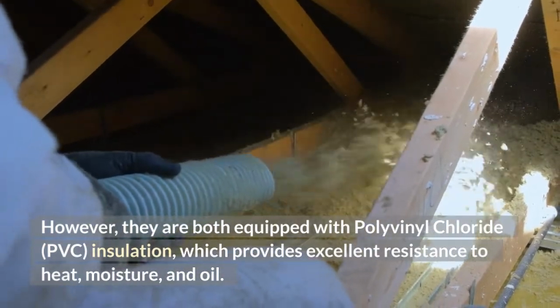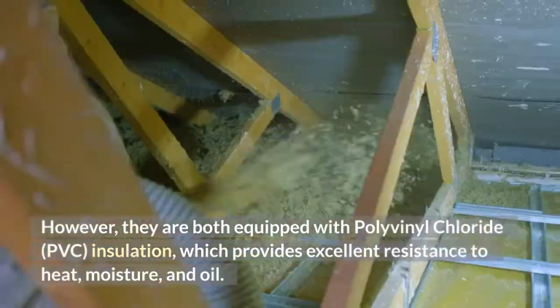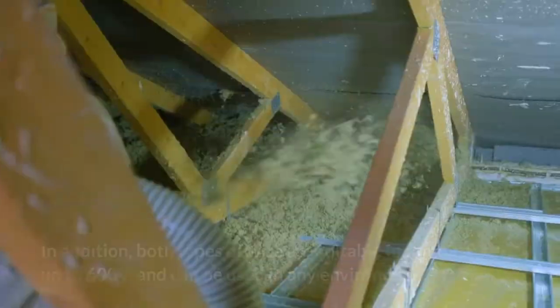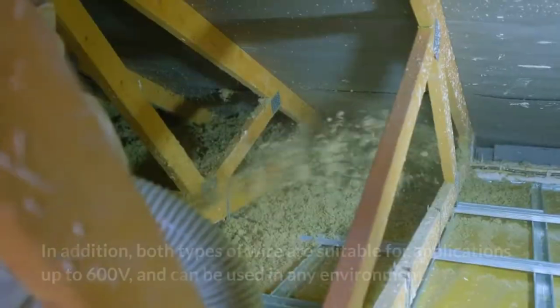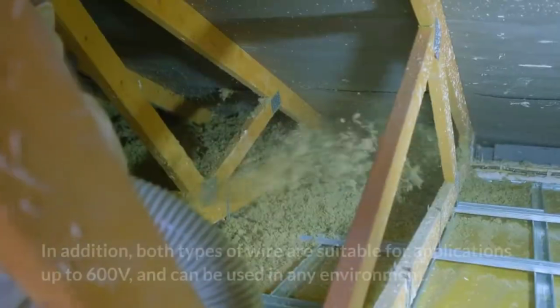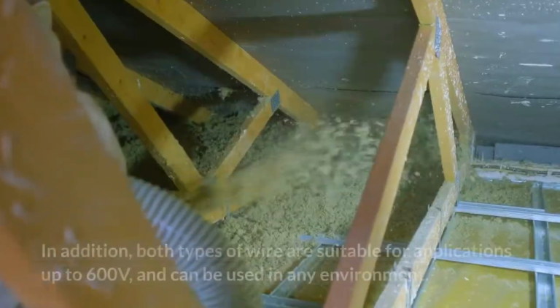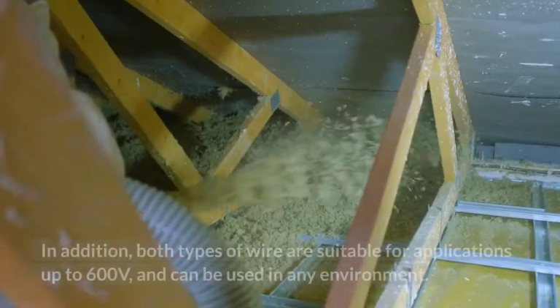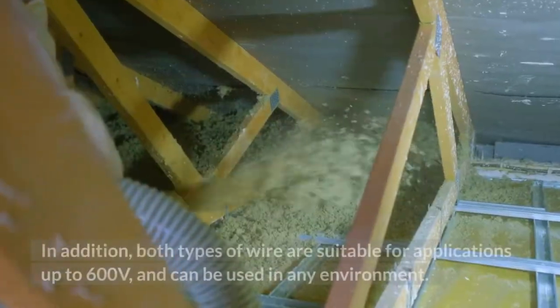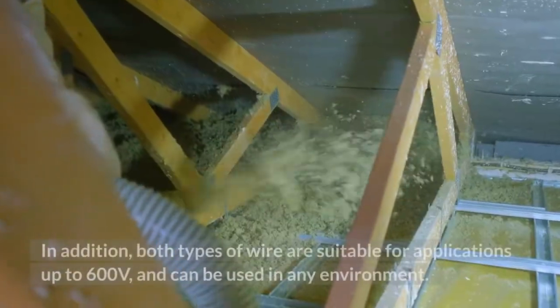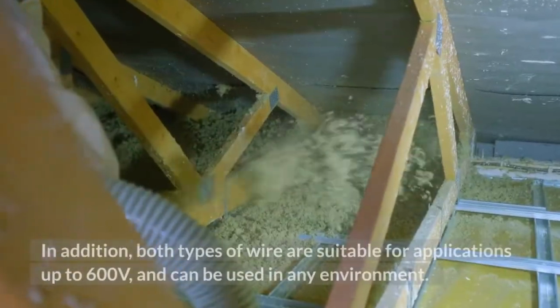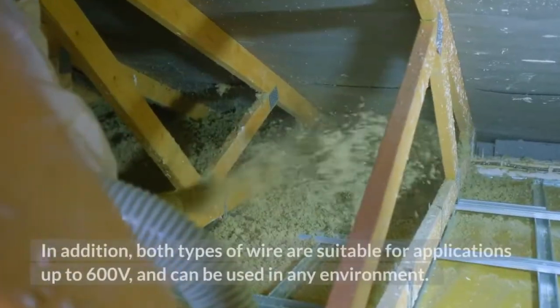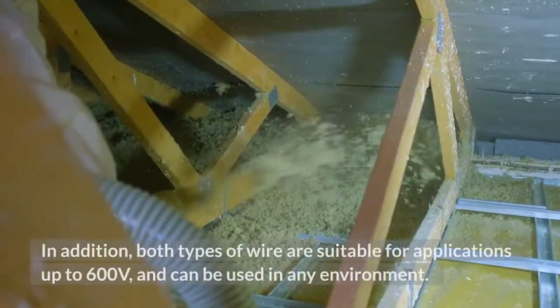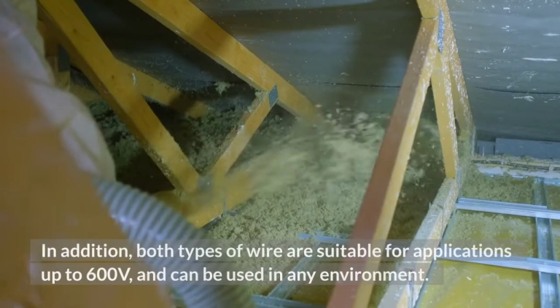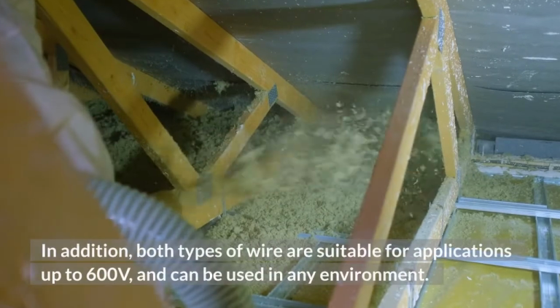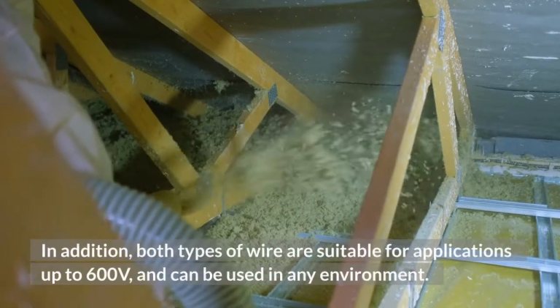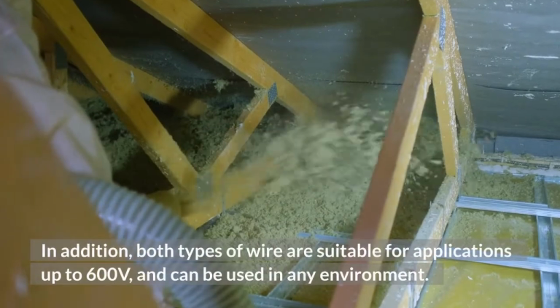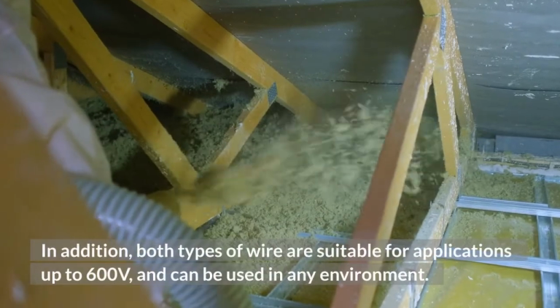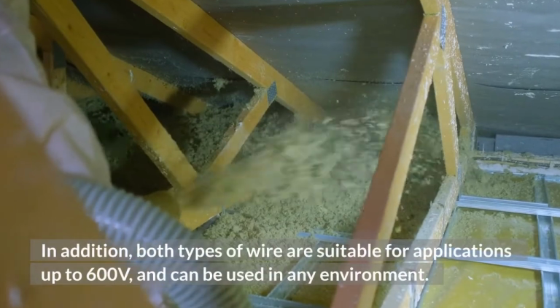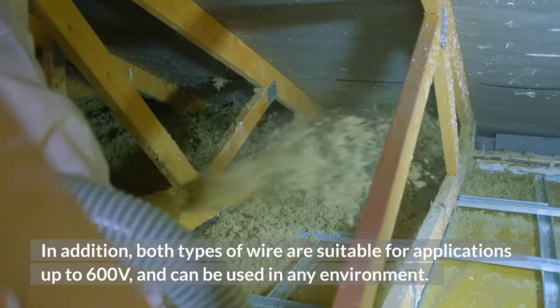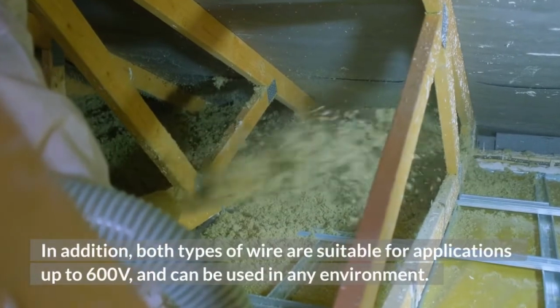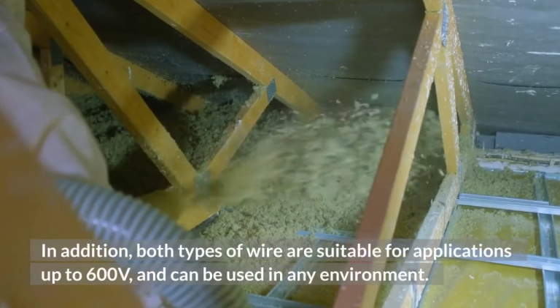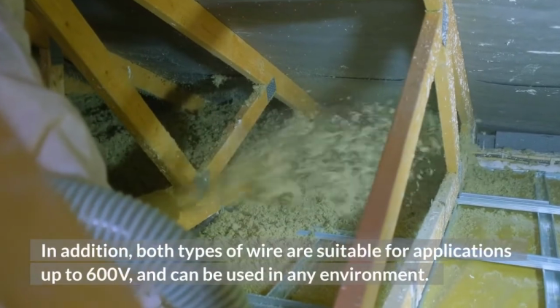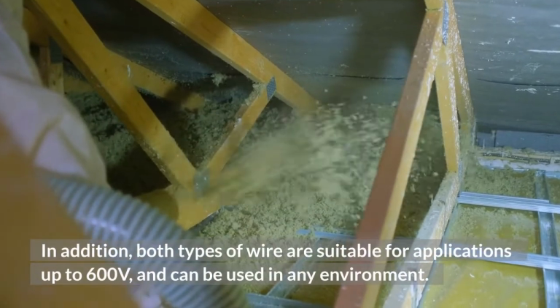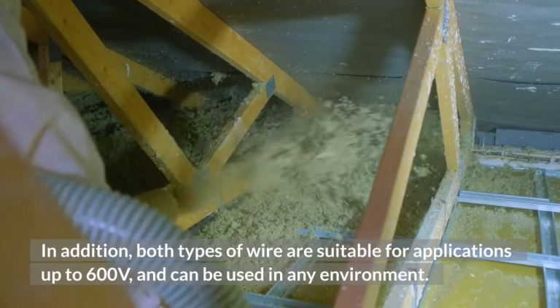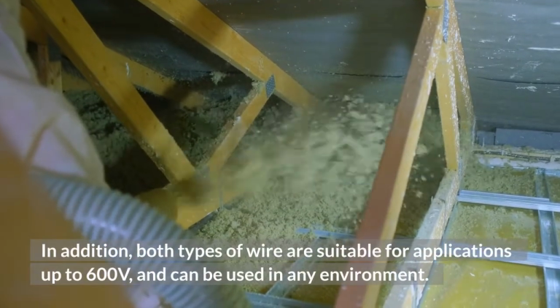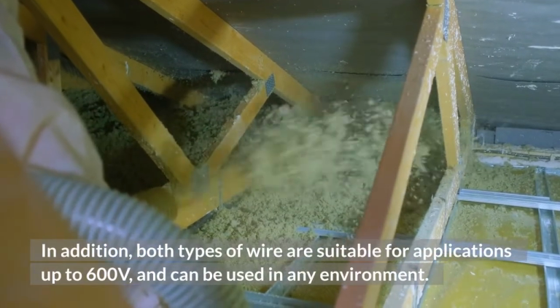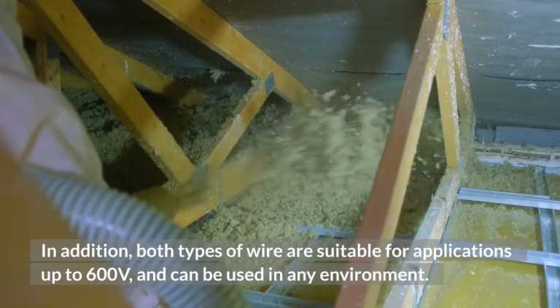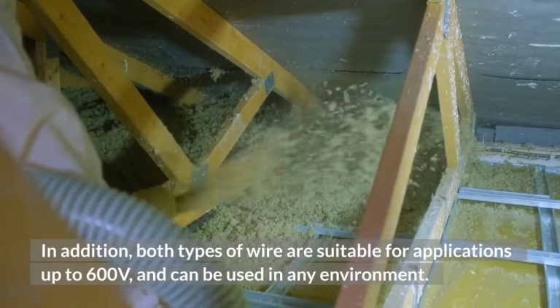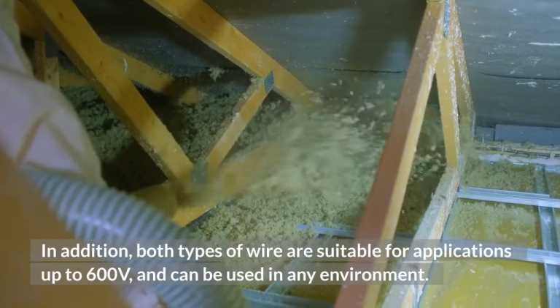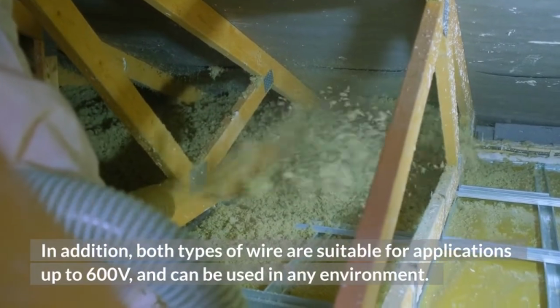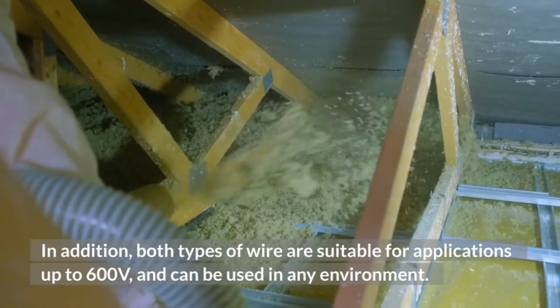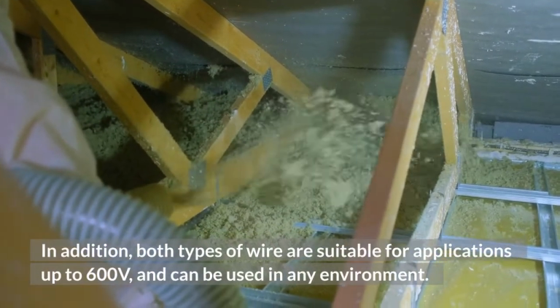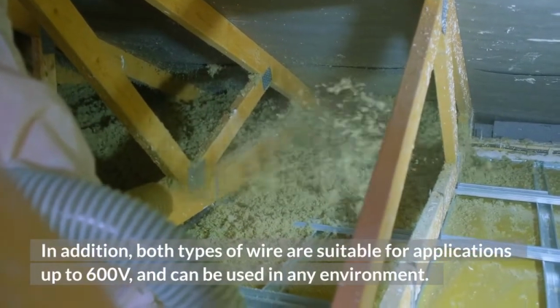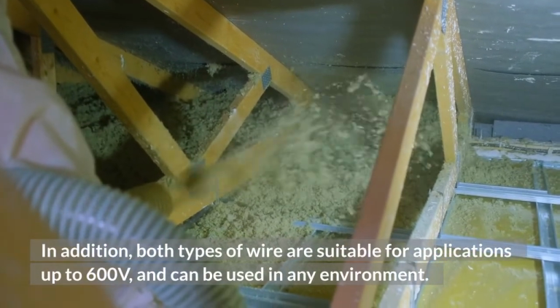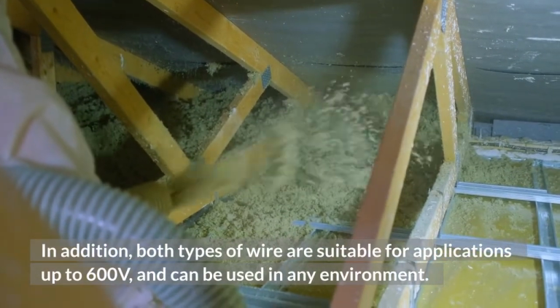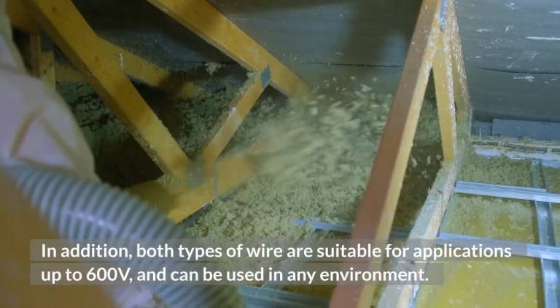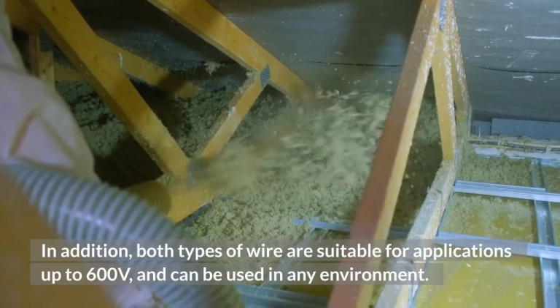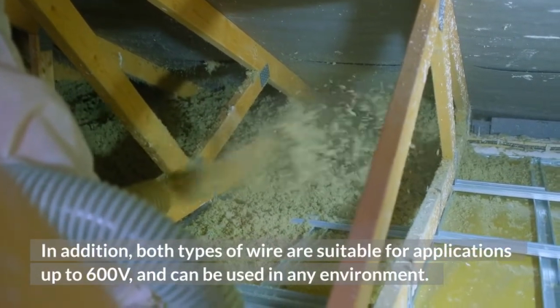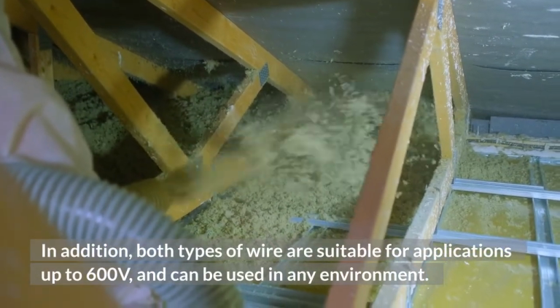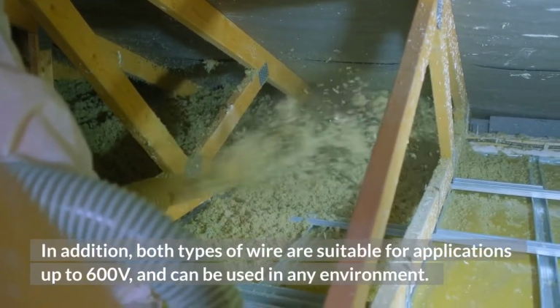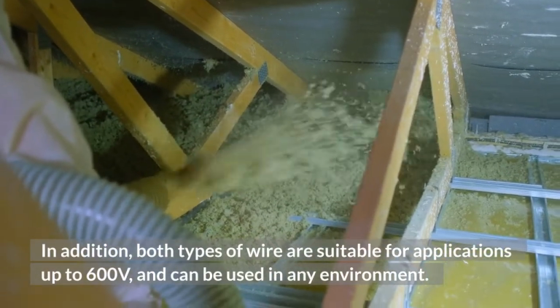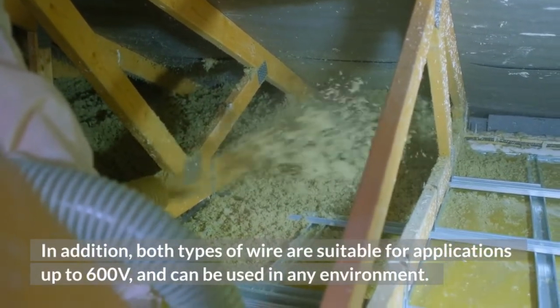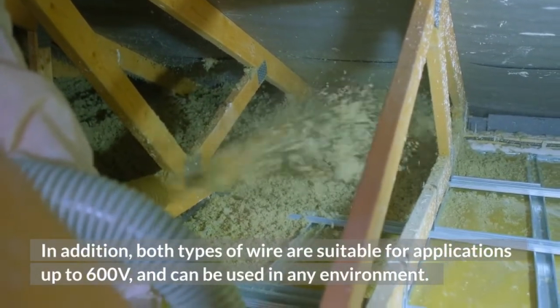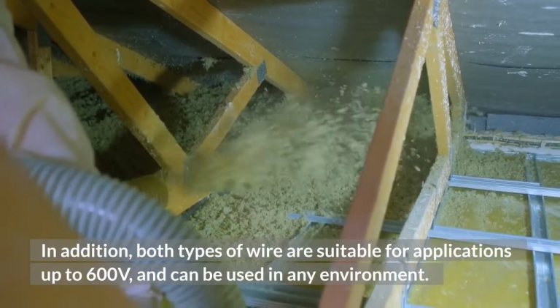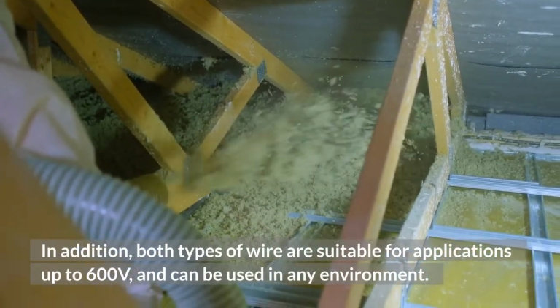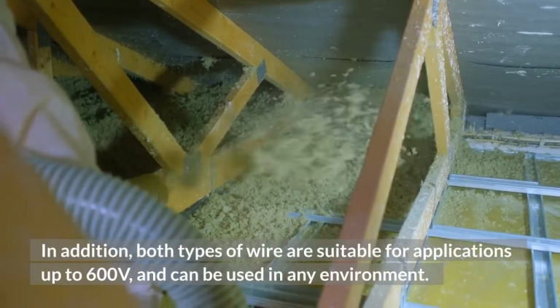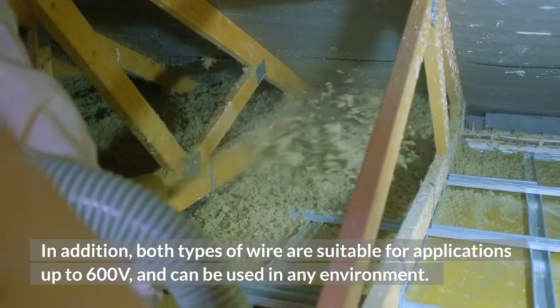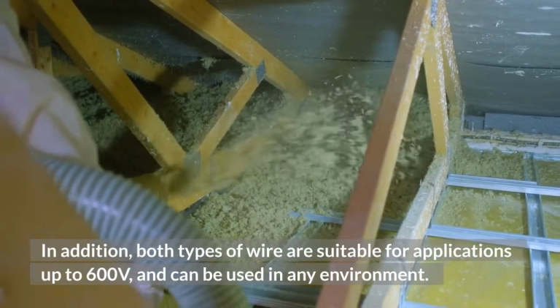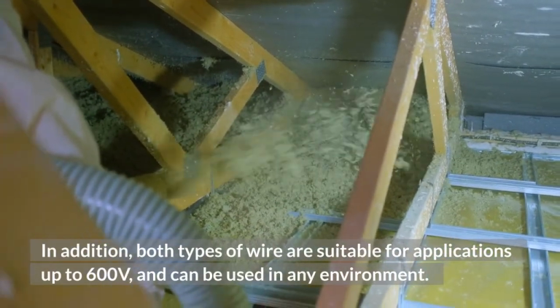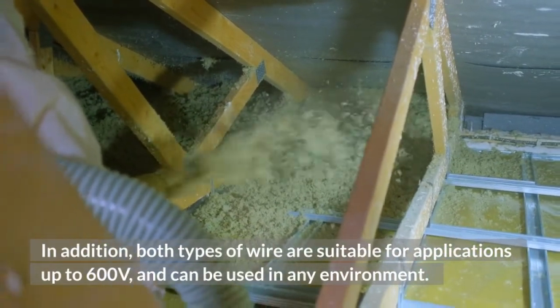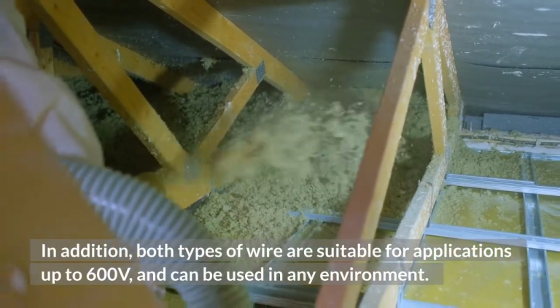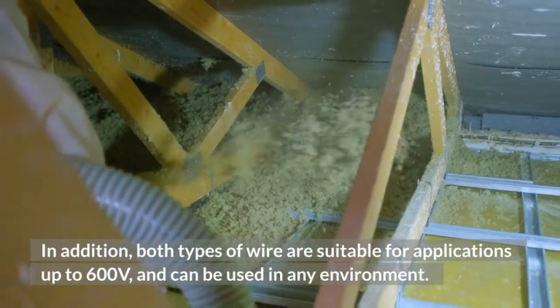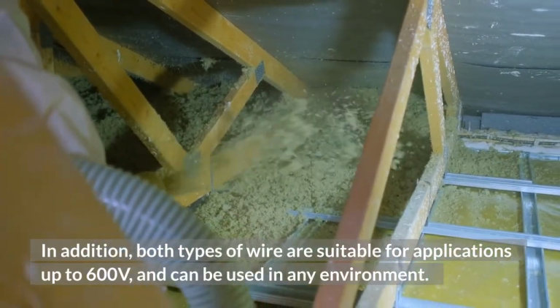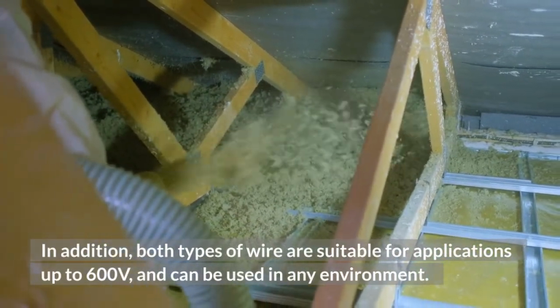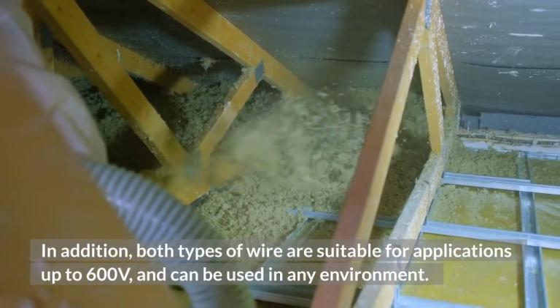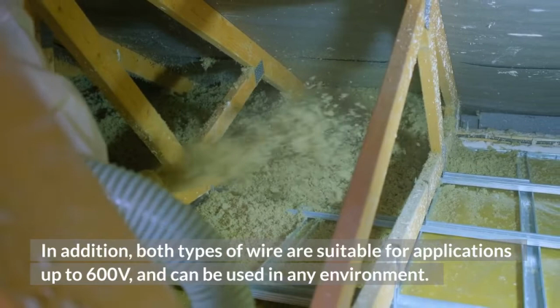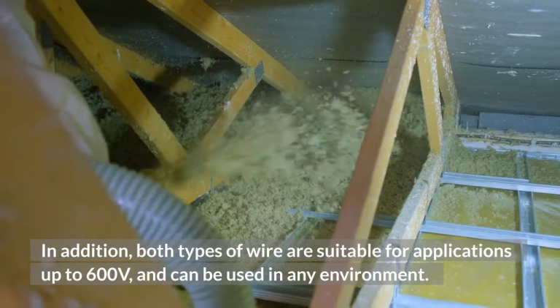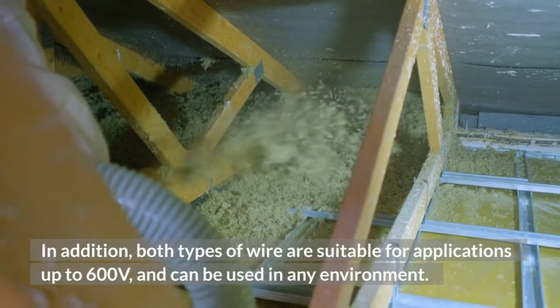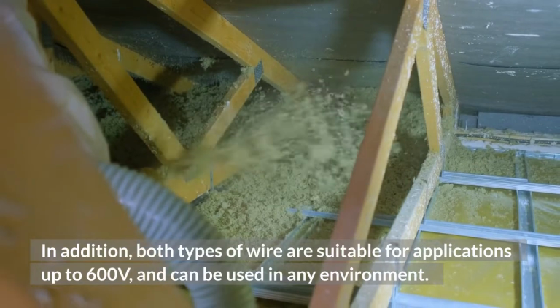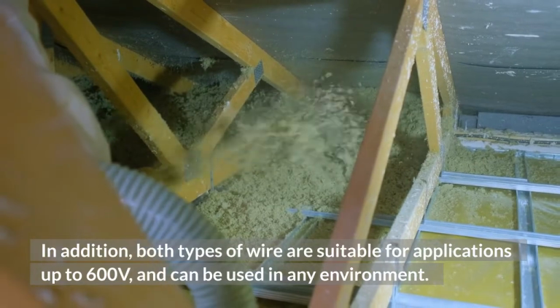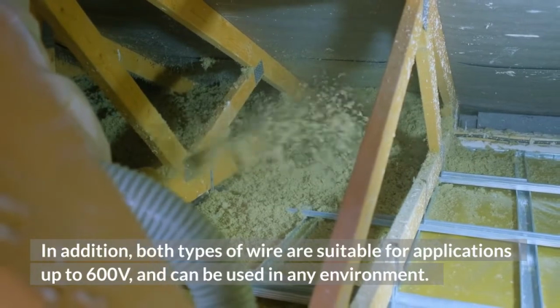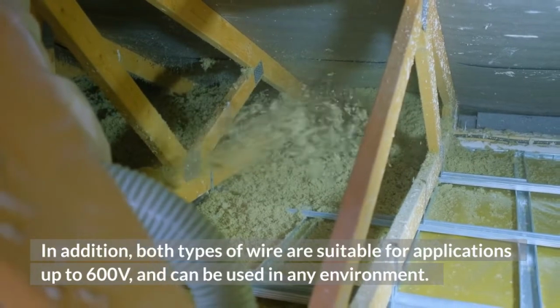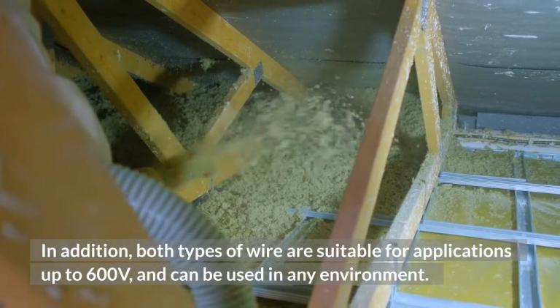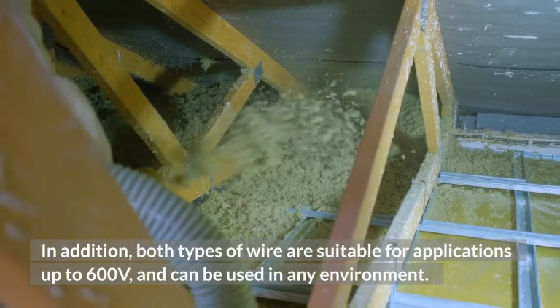In addition, both types of wire are suitable for applications up to 600 volts, and can be used in any environment.